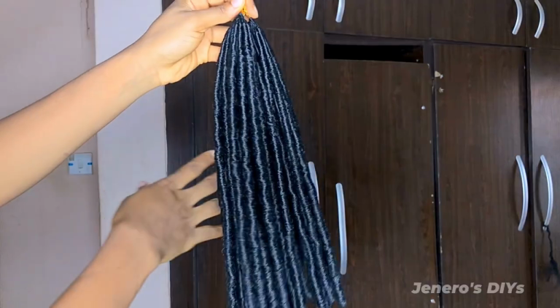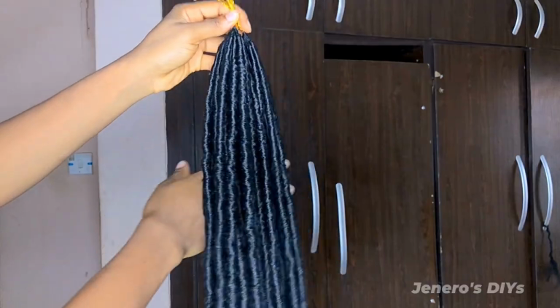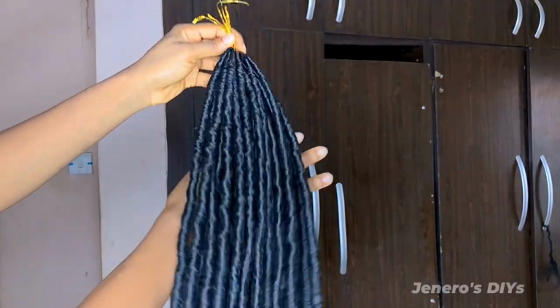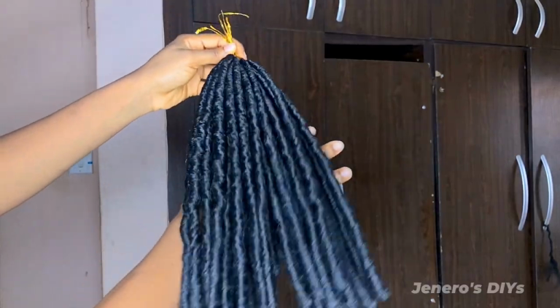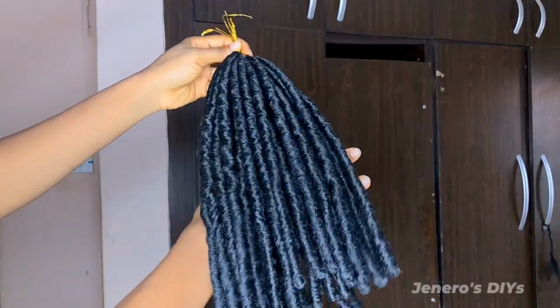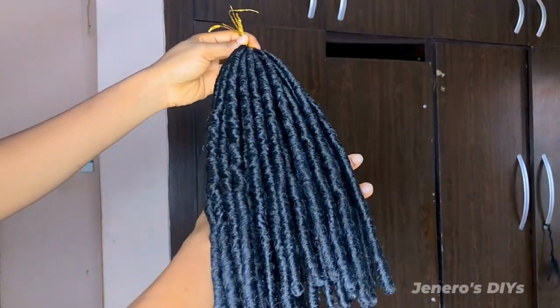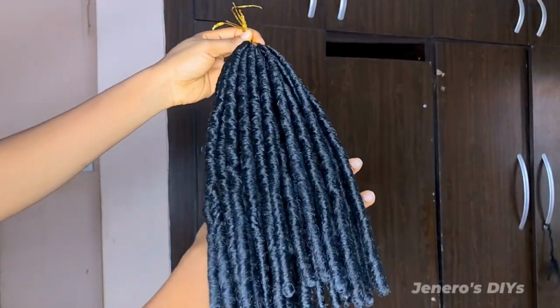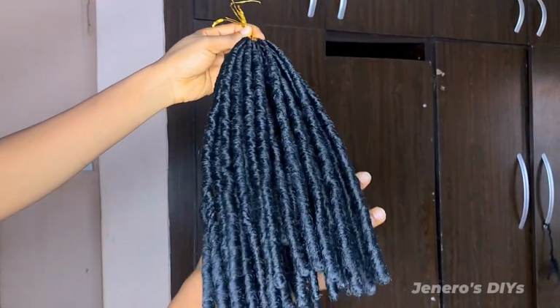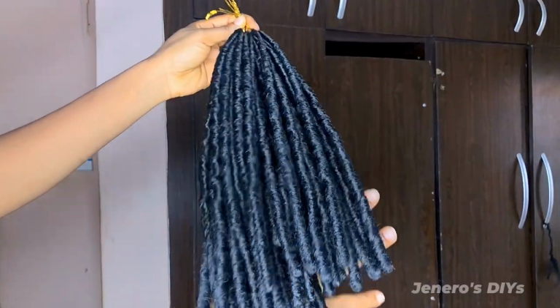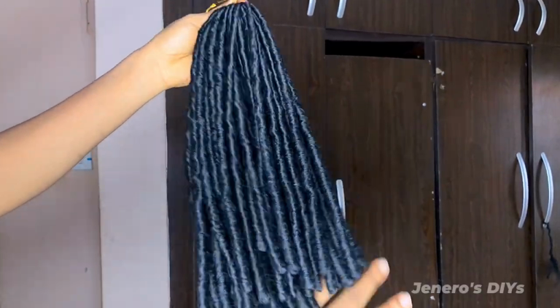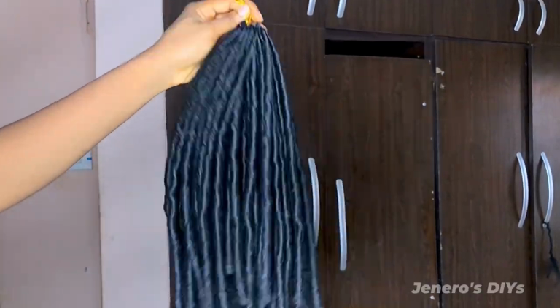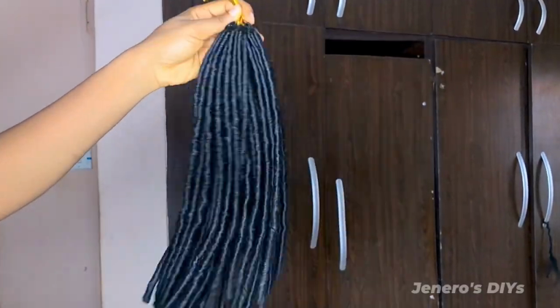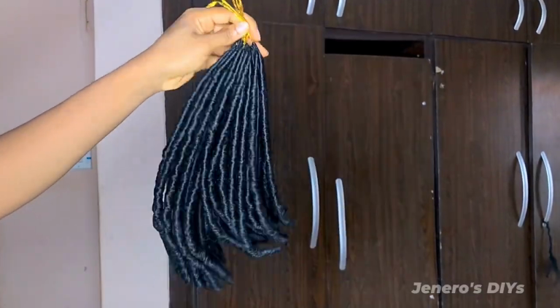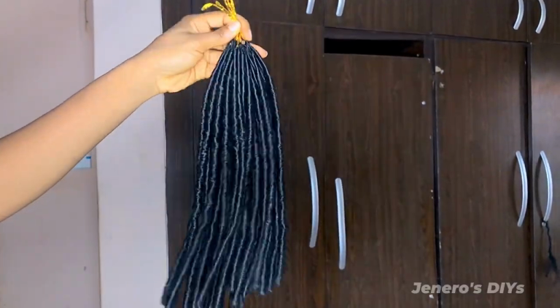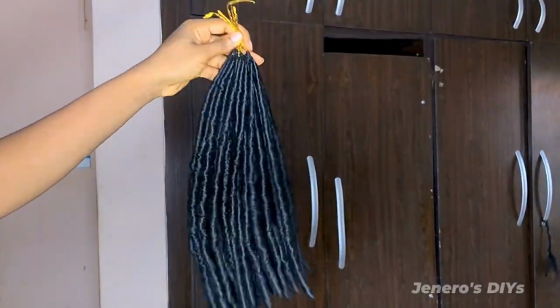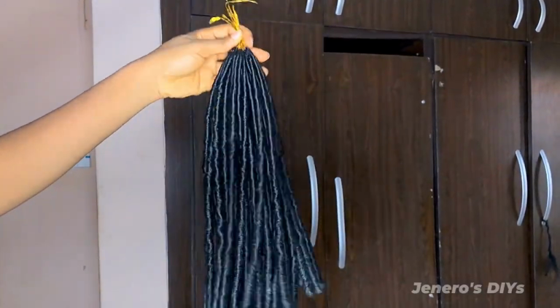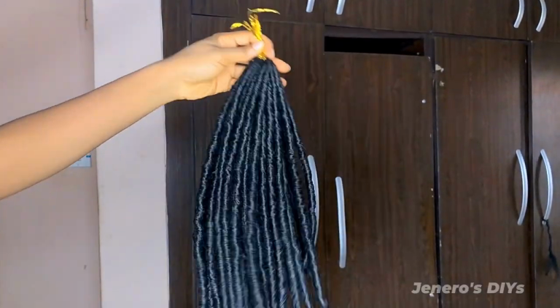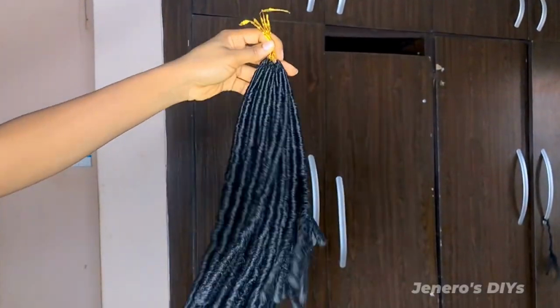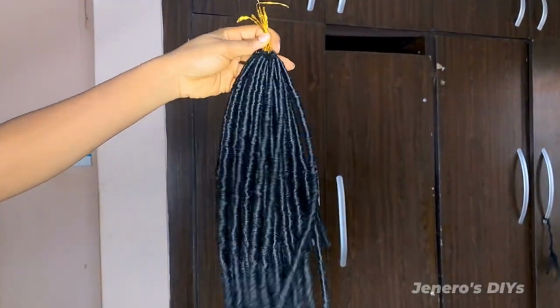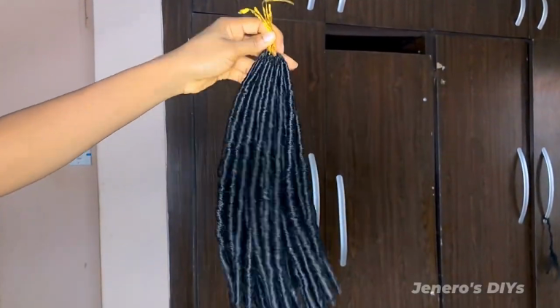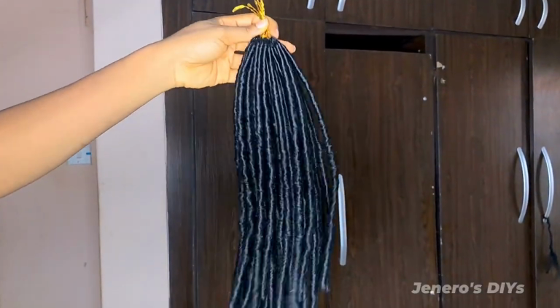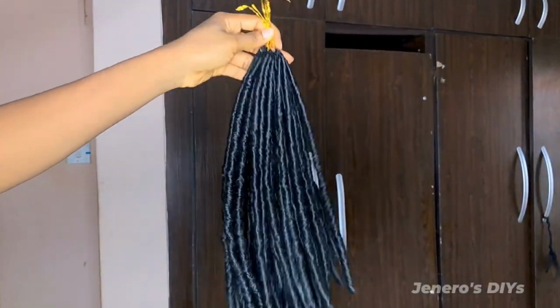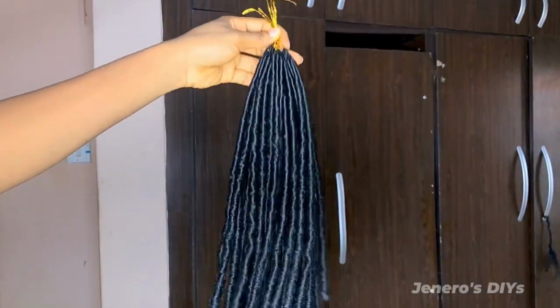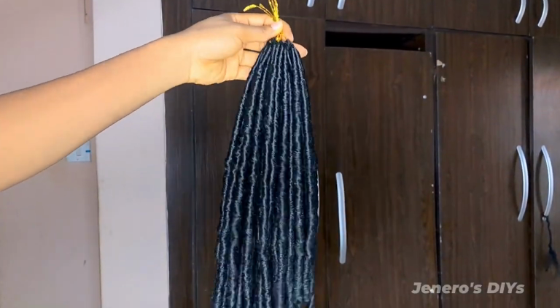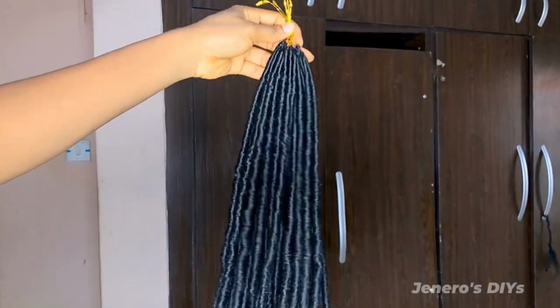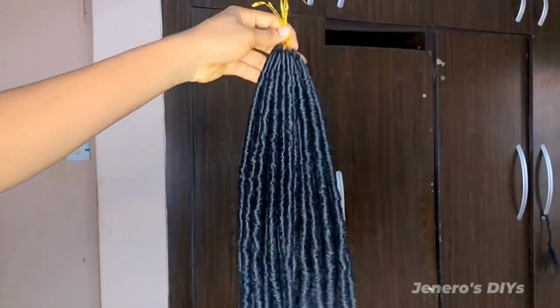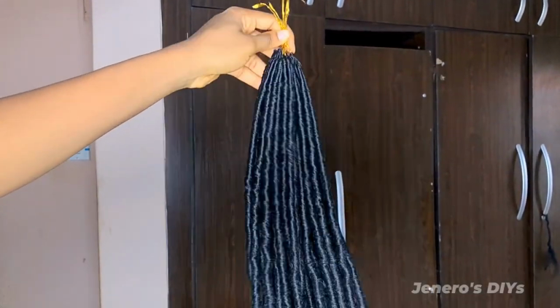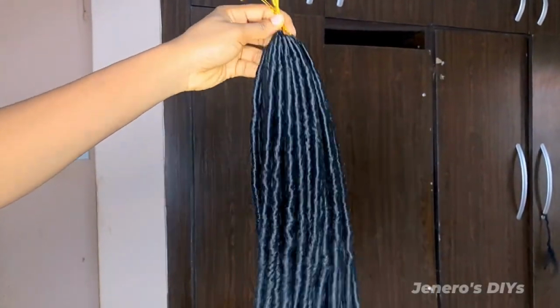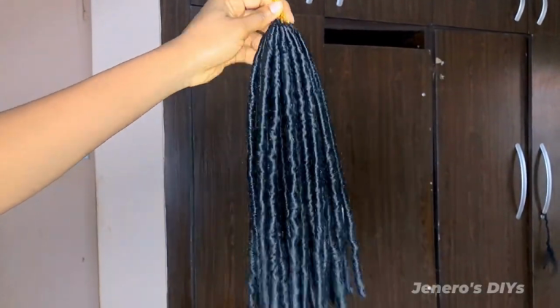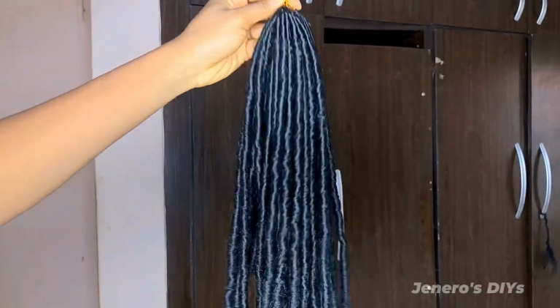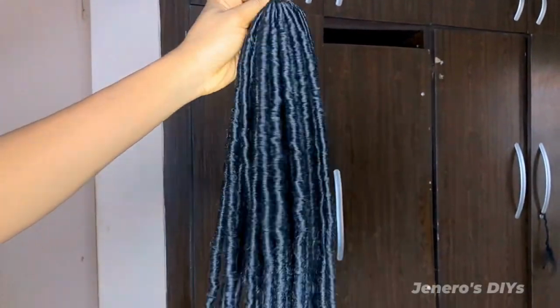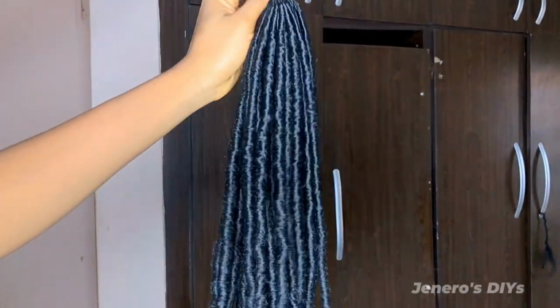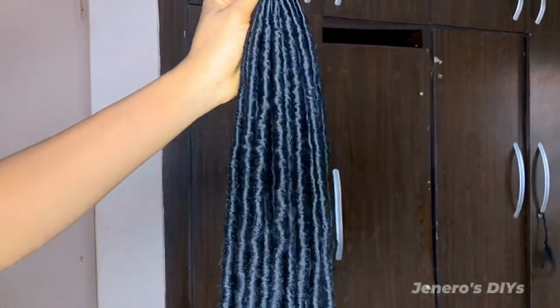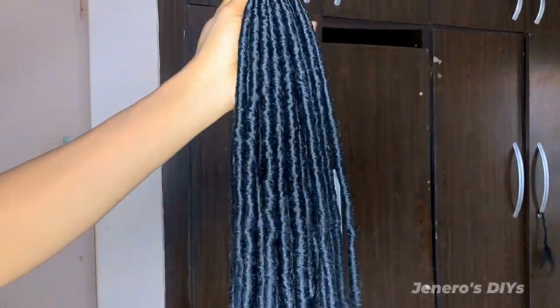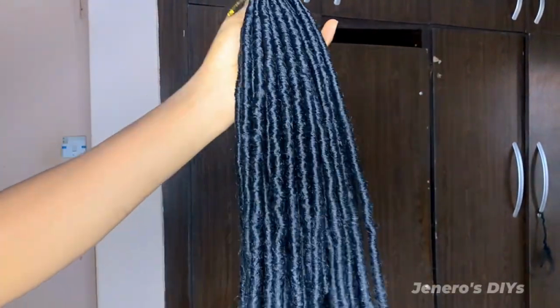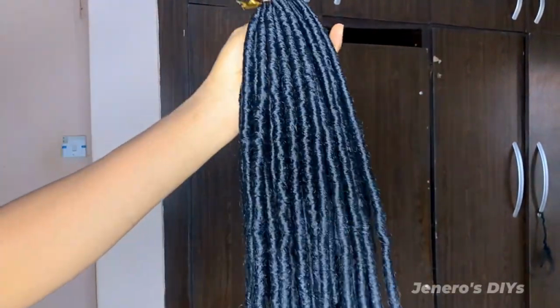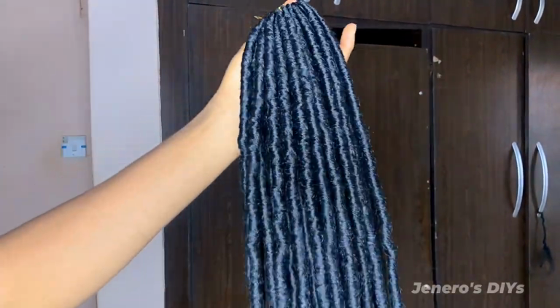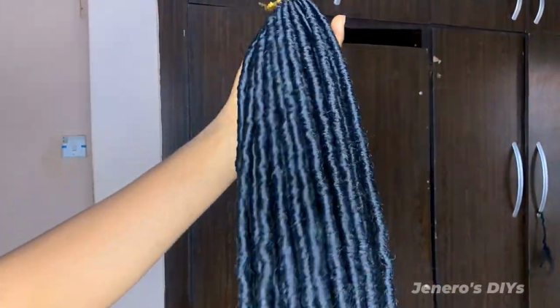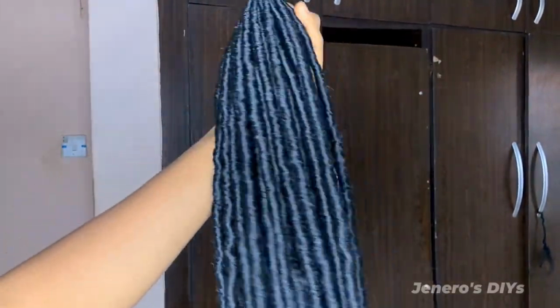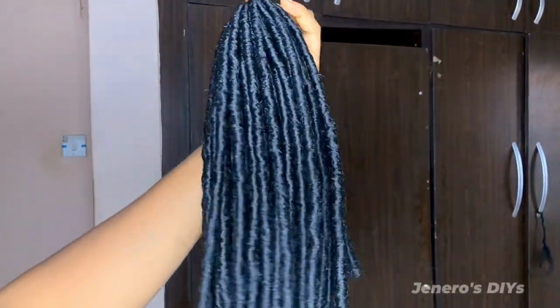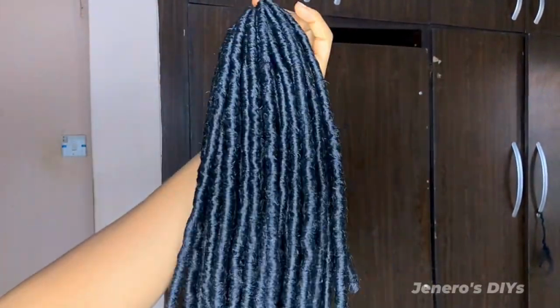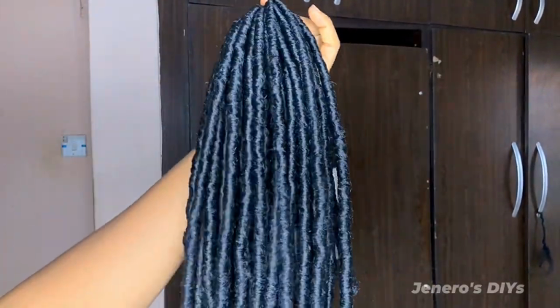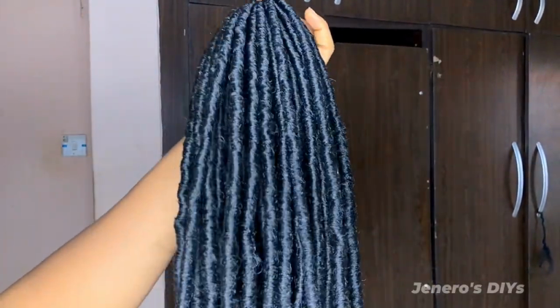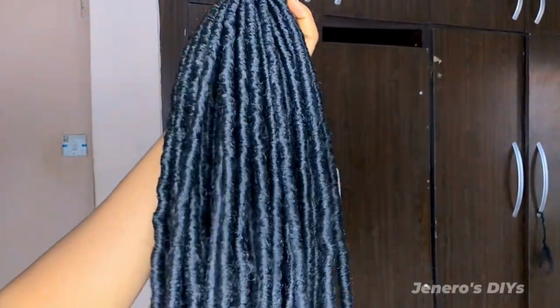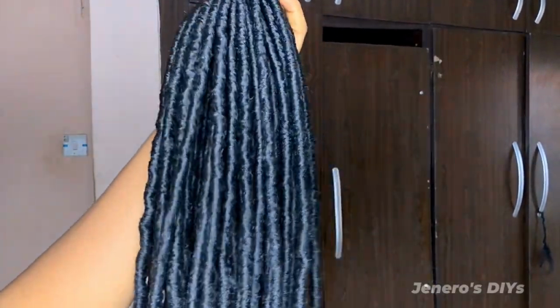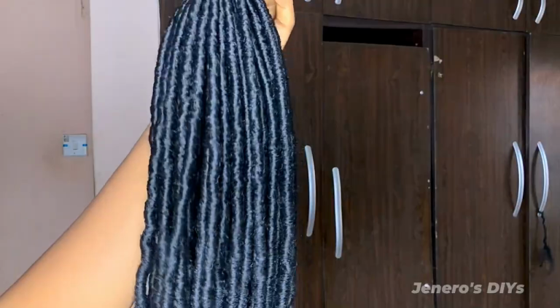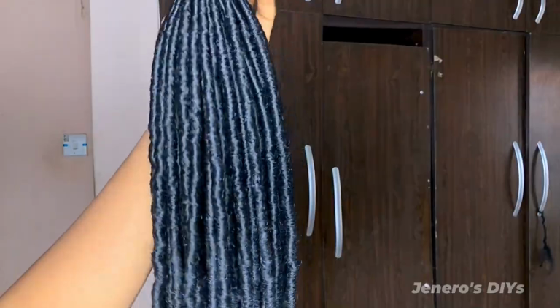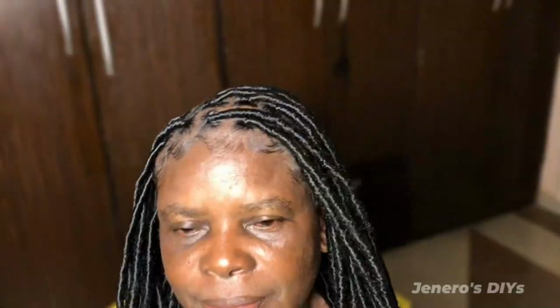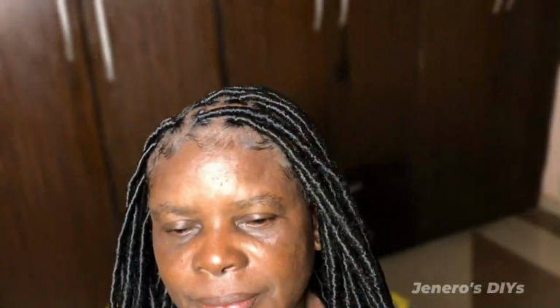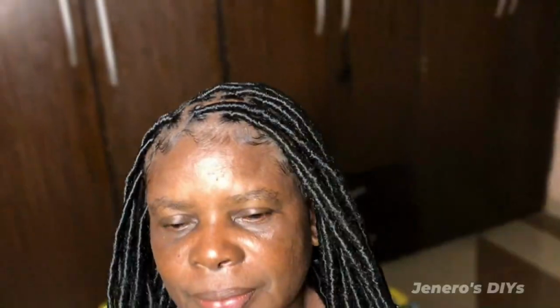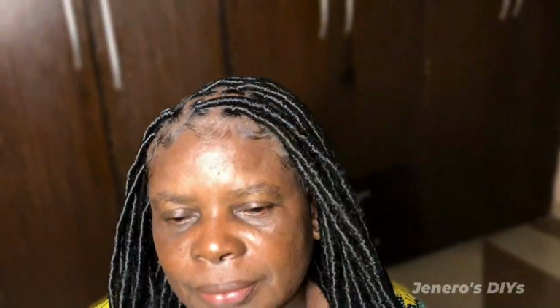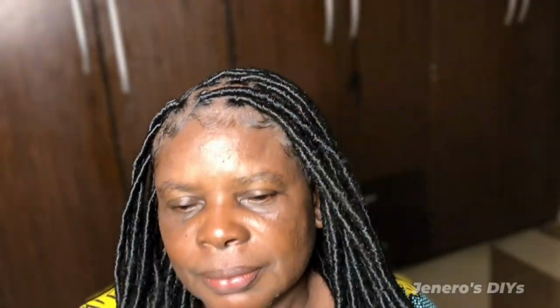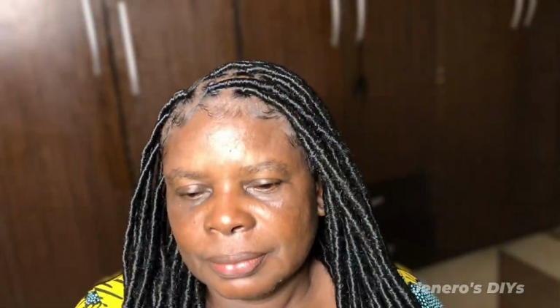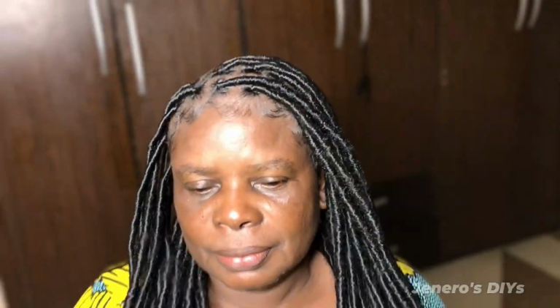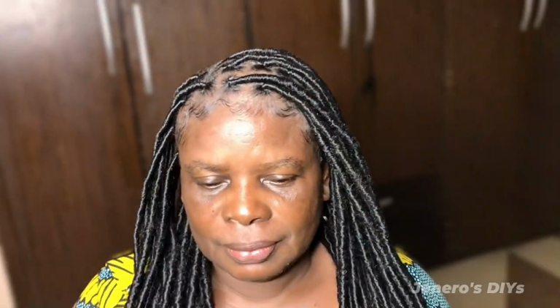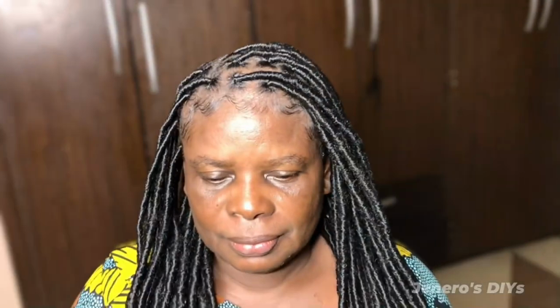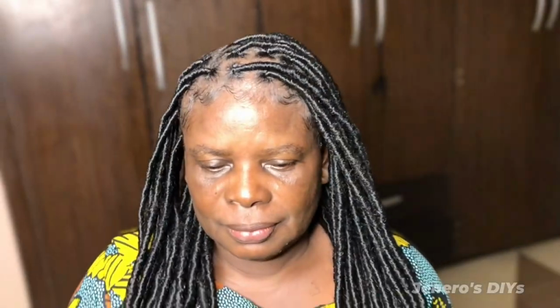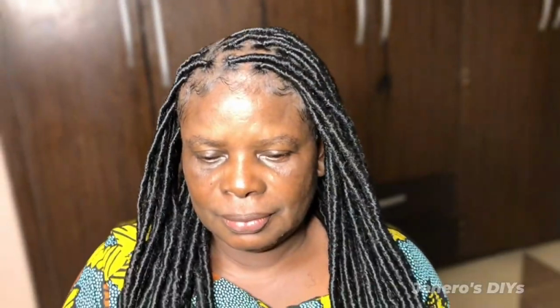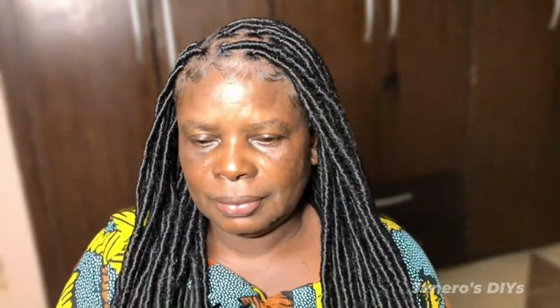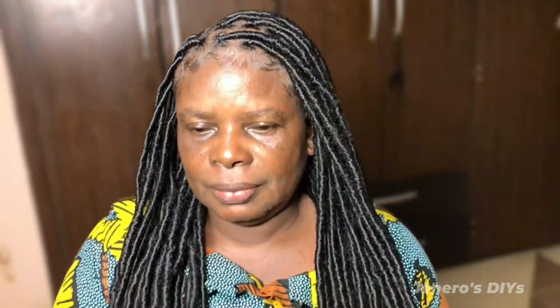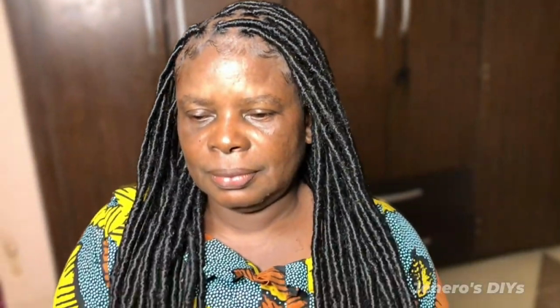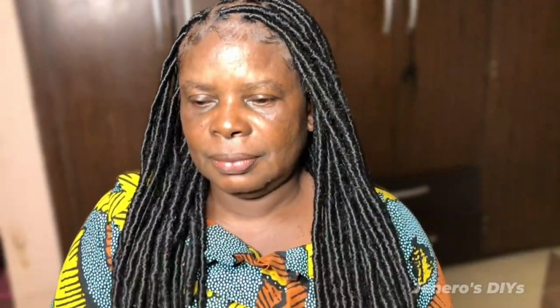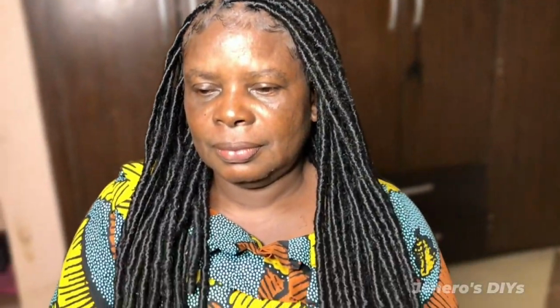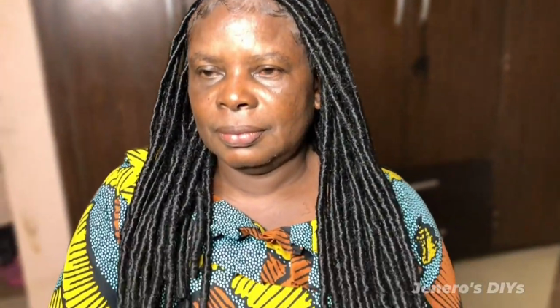In this video I'll be showing you how to make soft lock crochet using kinky hair and how to properly install soft lock crochet.